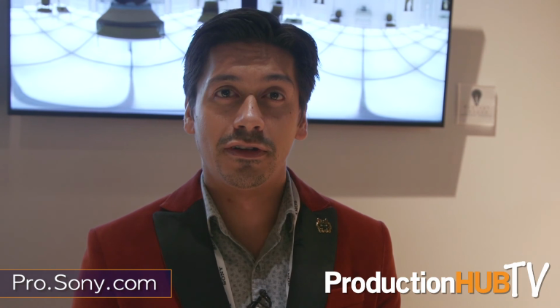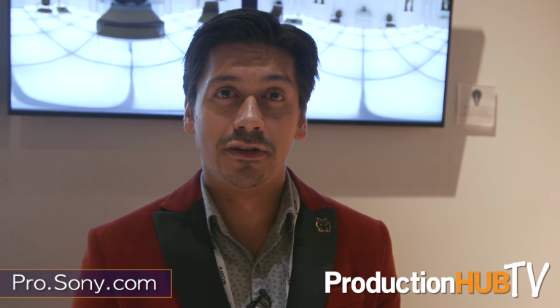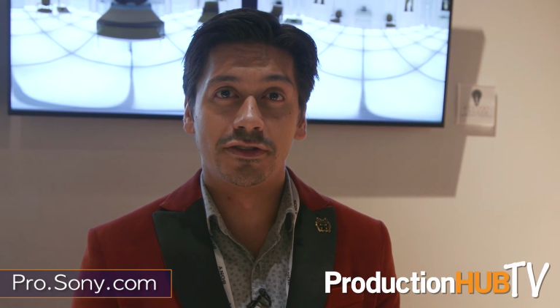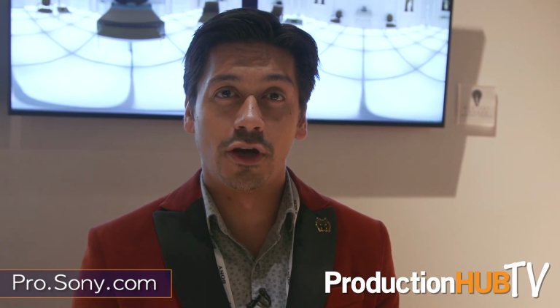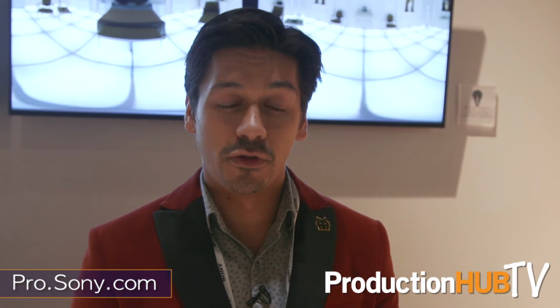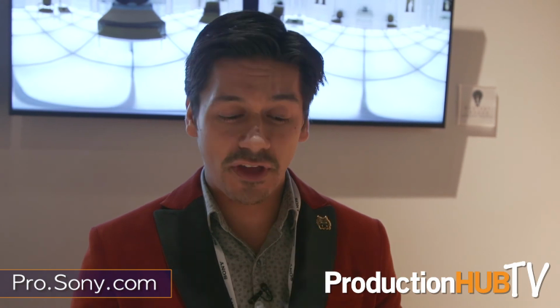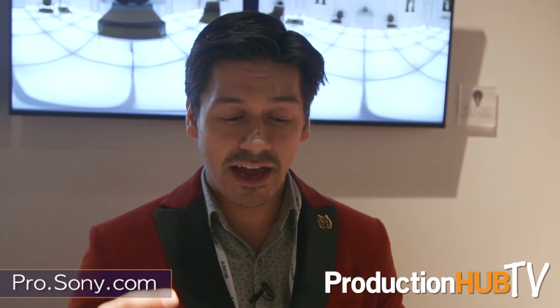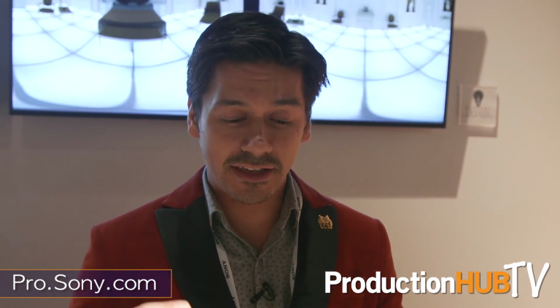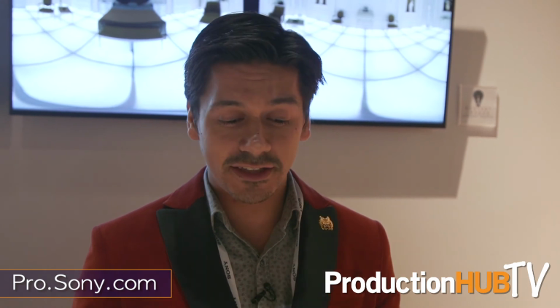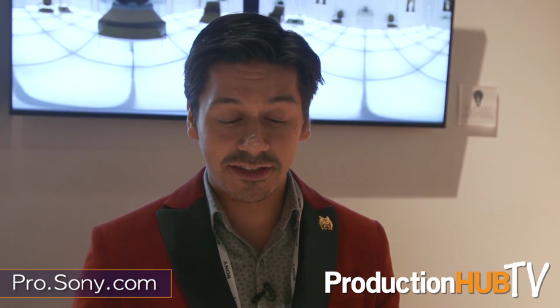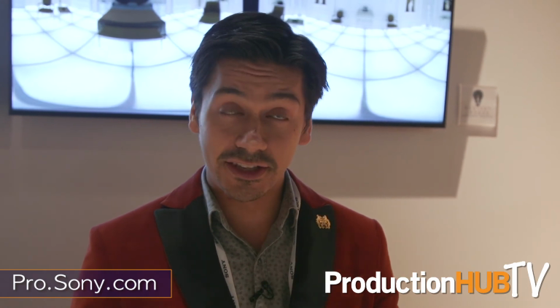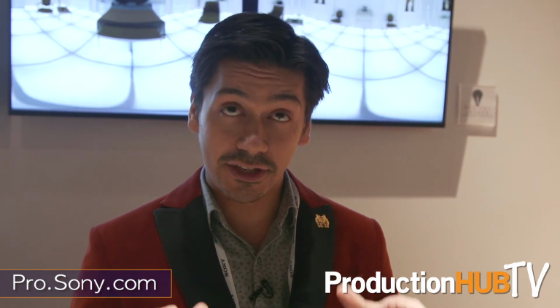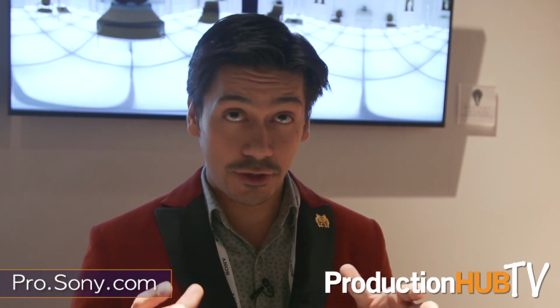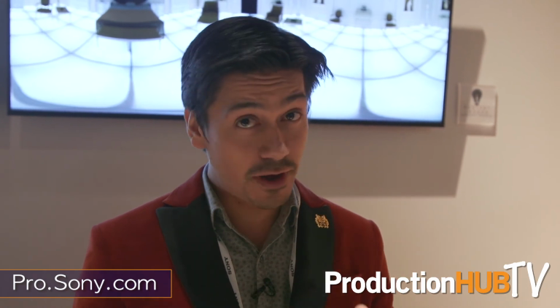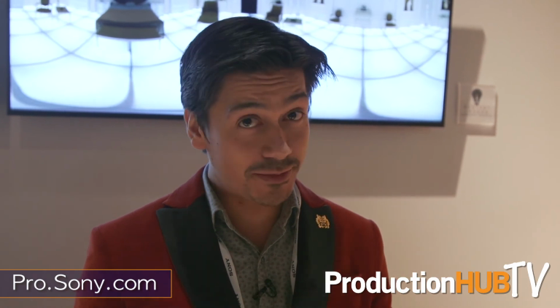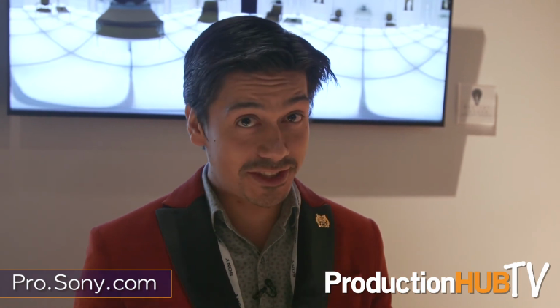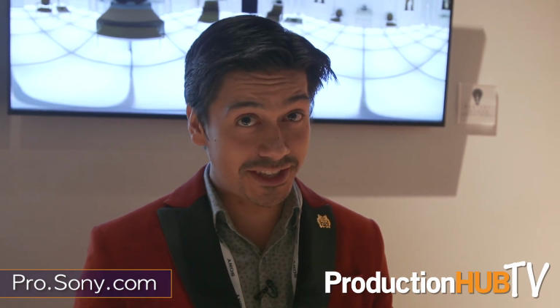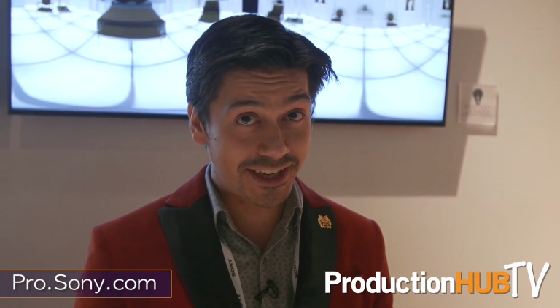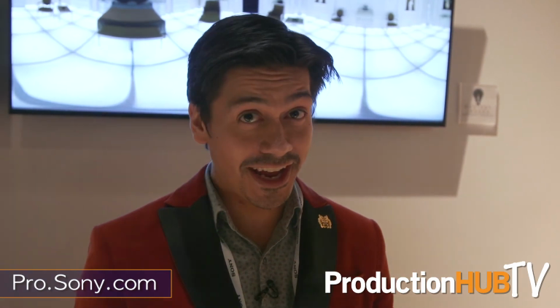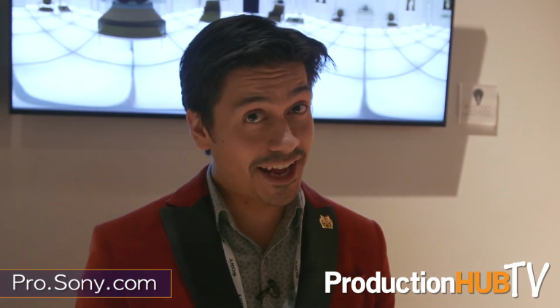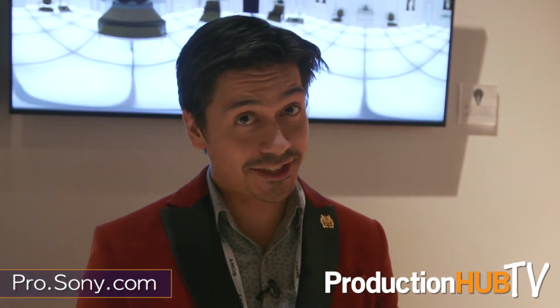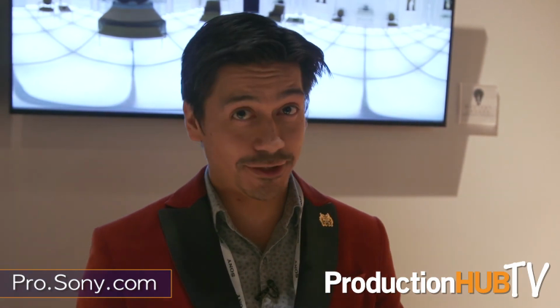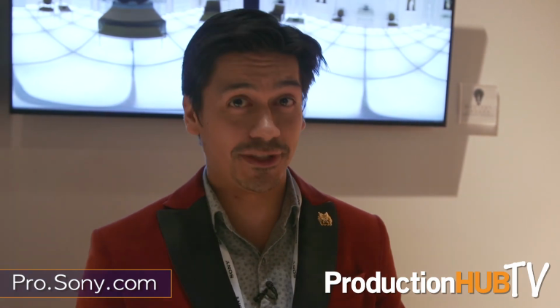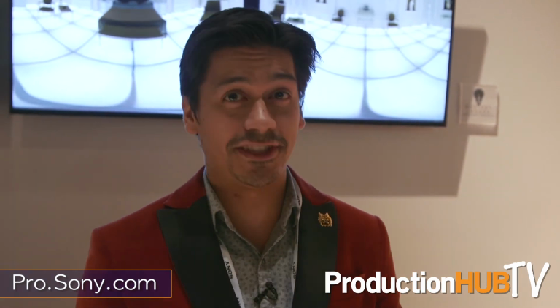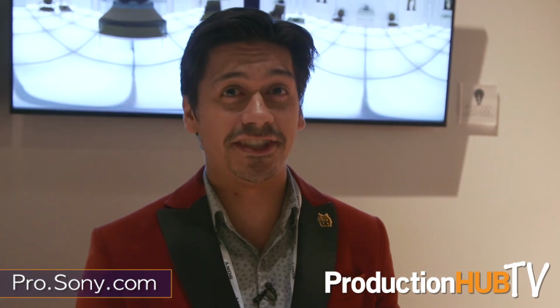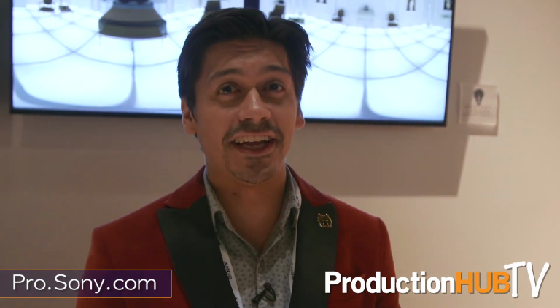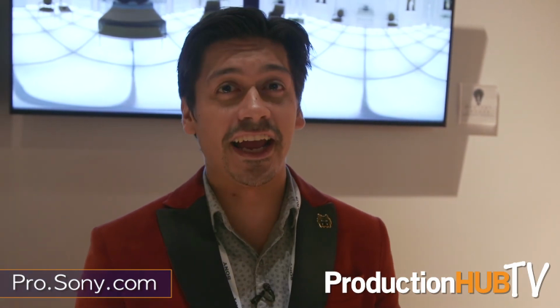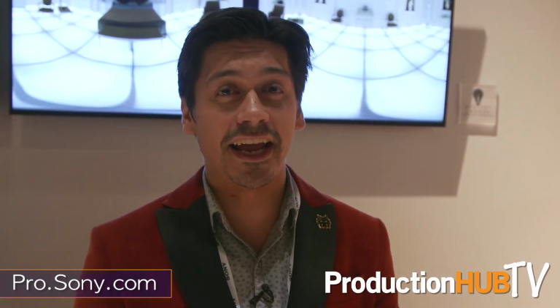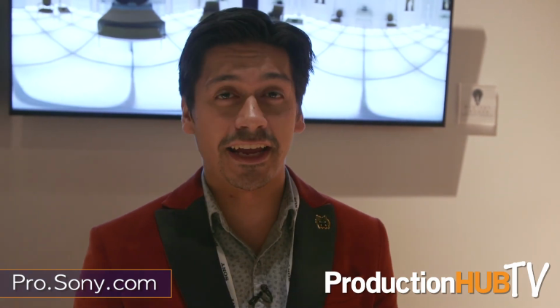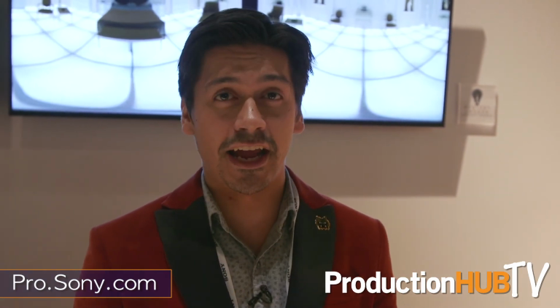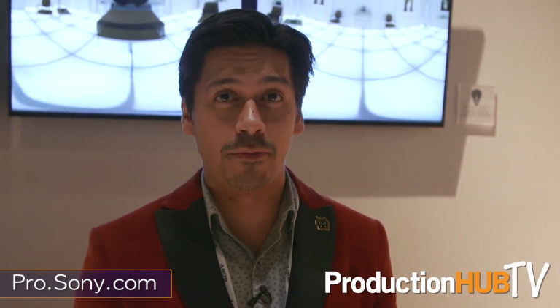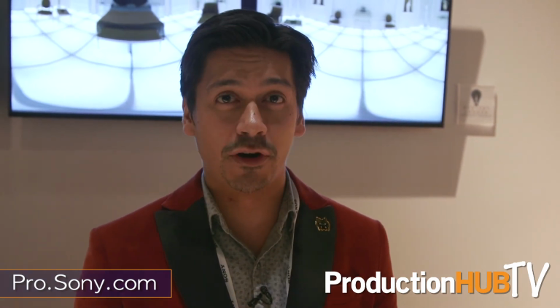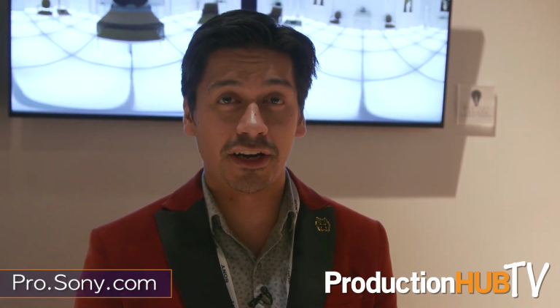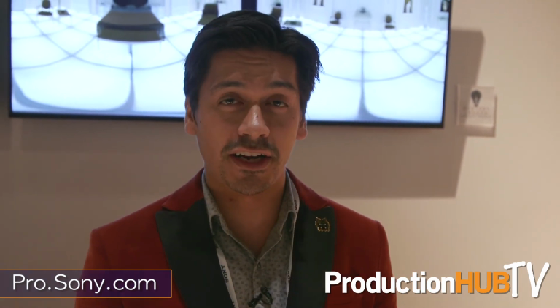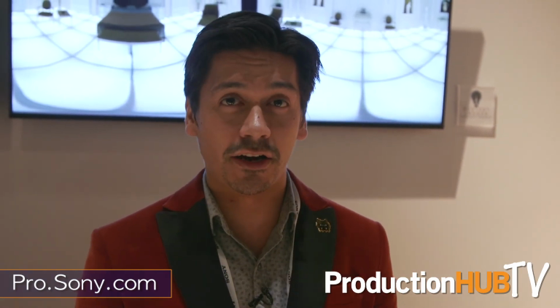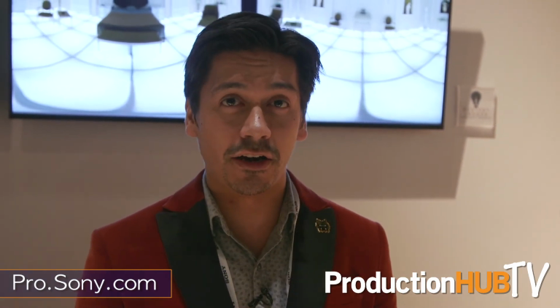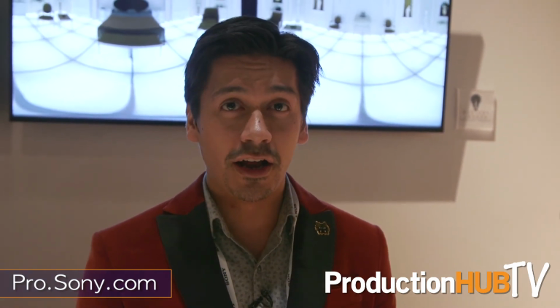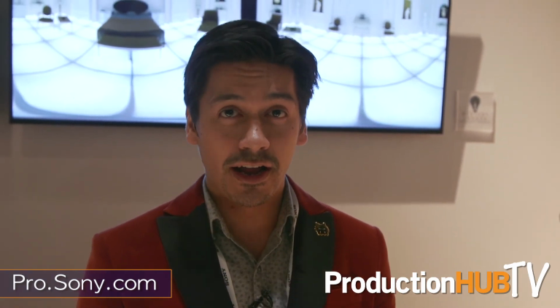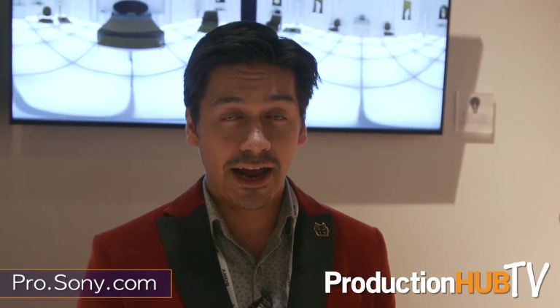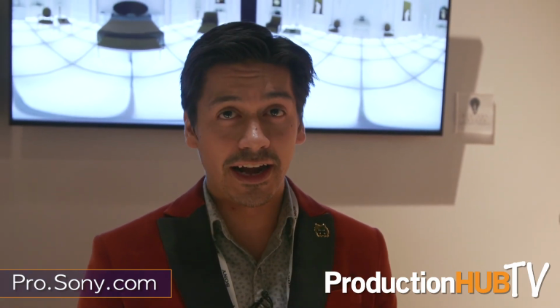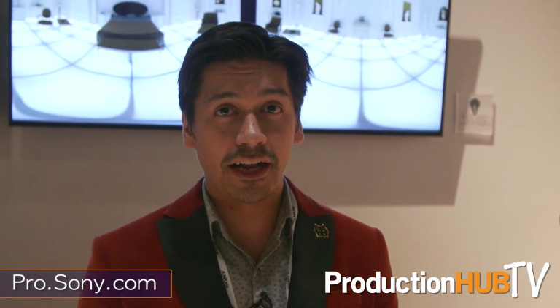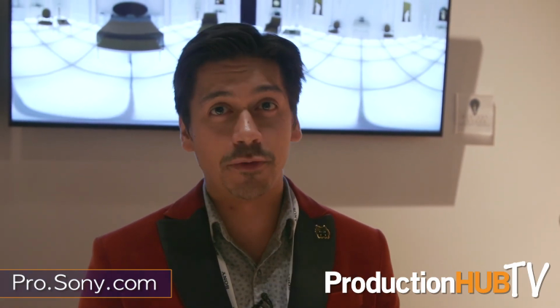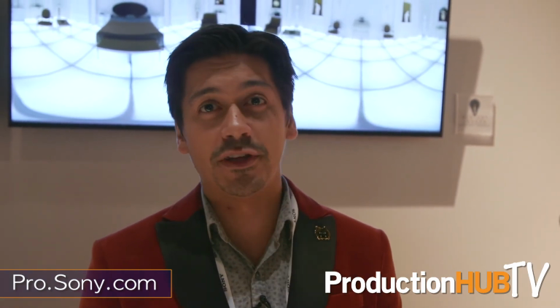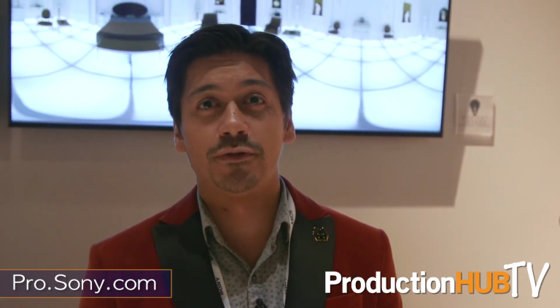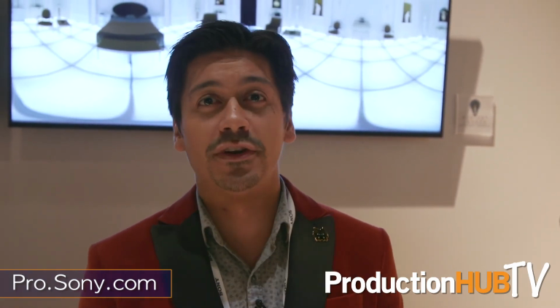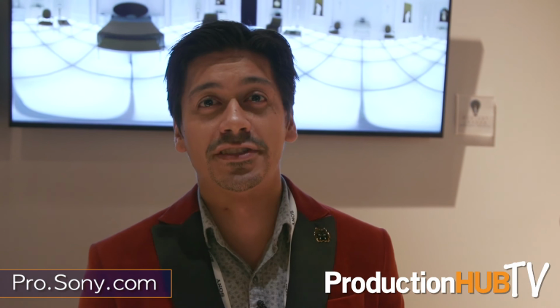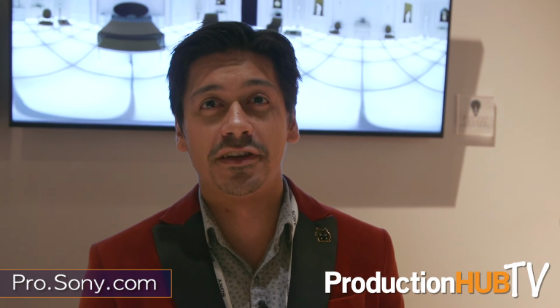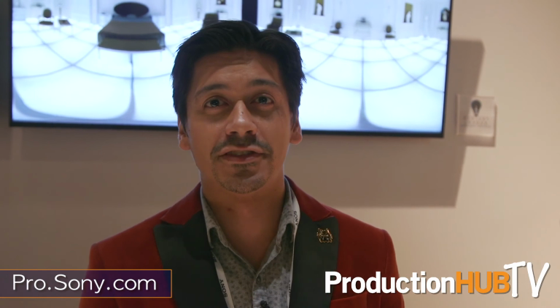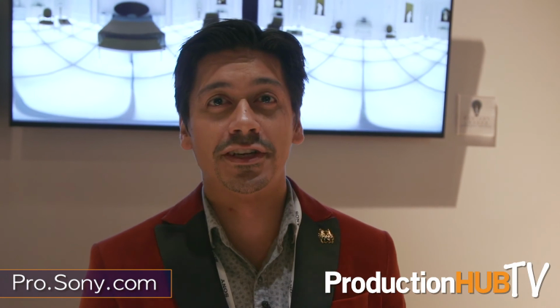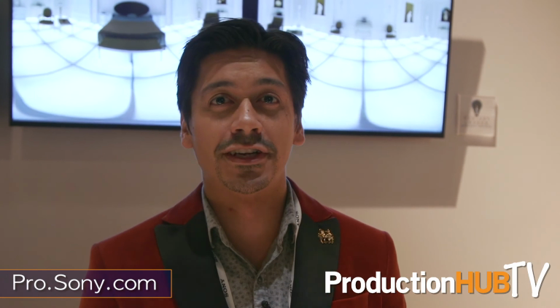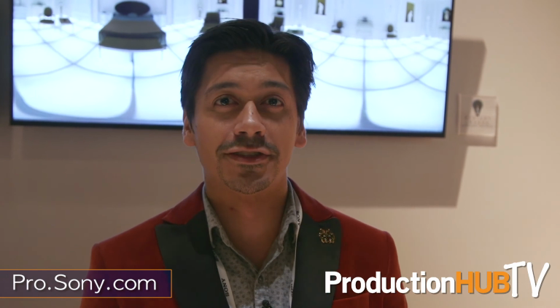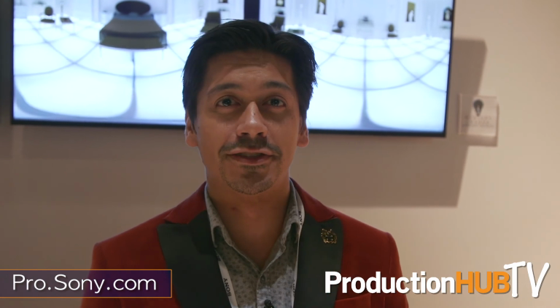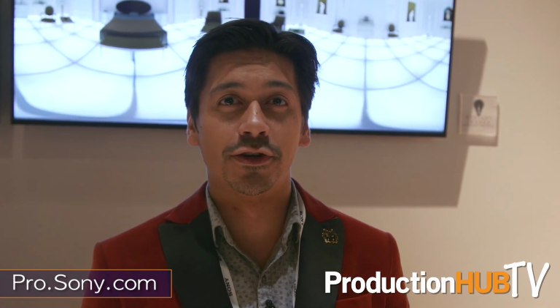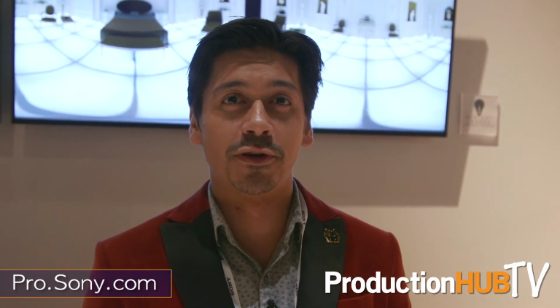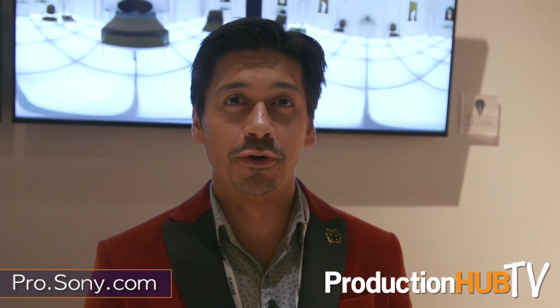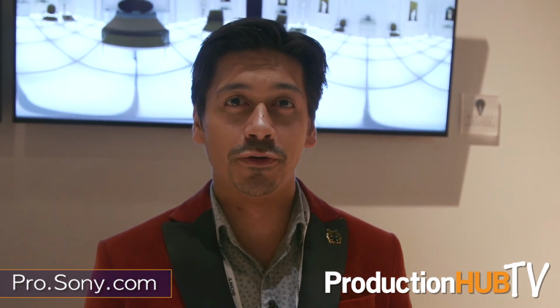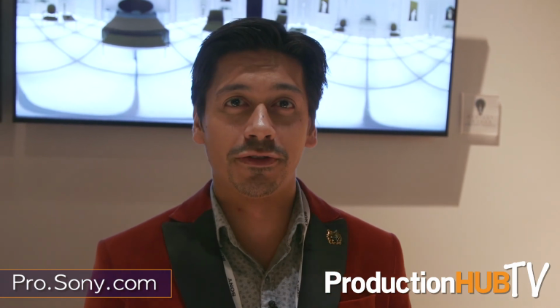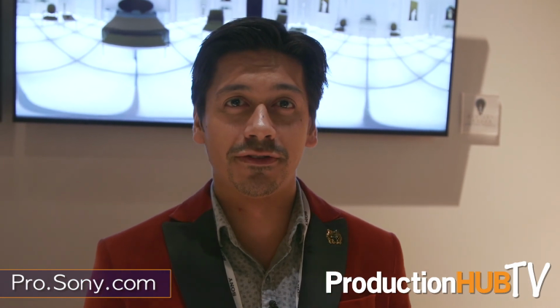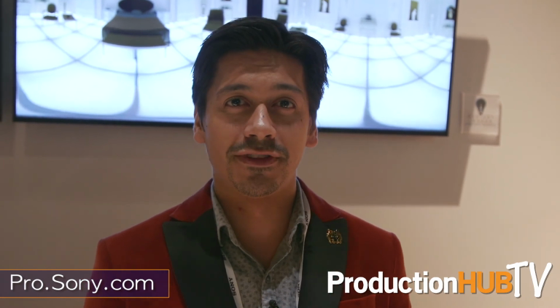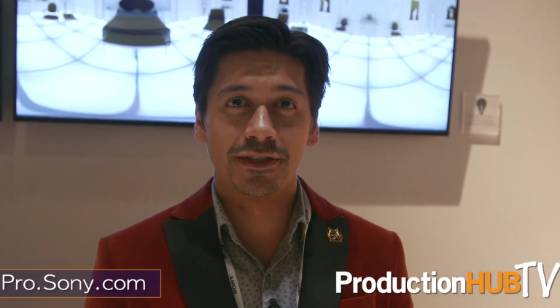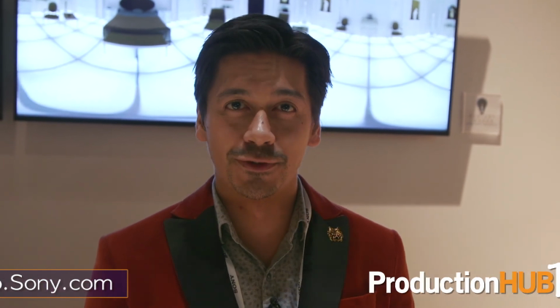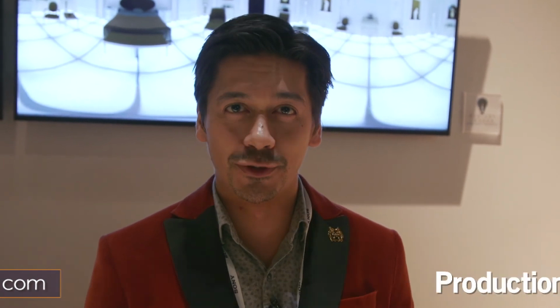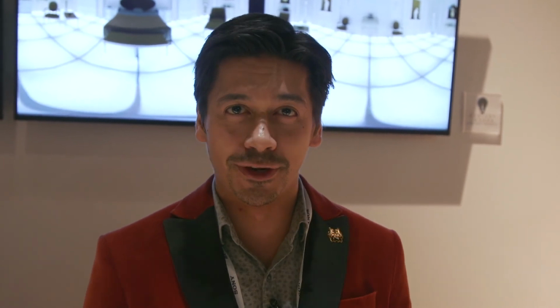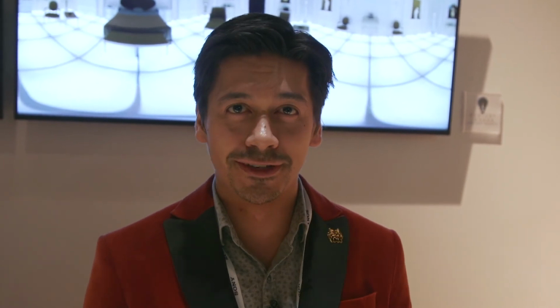That is the UMC-S3CA camera here at NAB 2017 at the Sony booth. Thanks for joining.